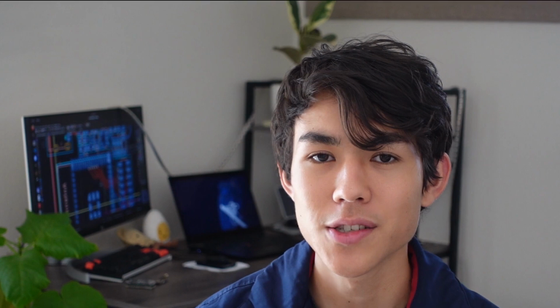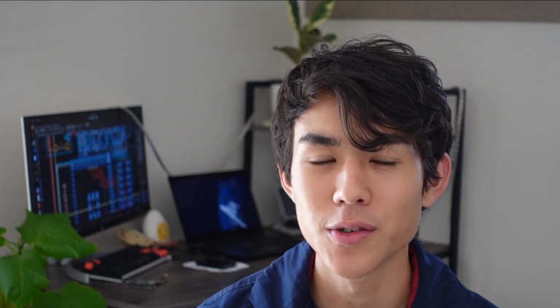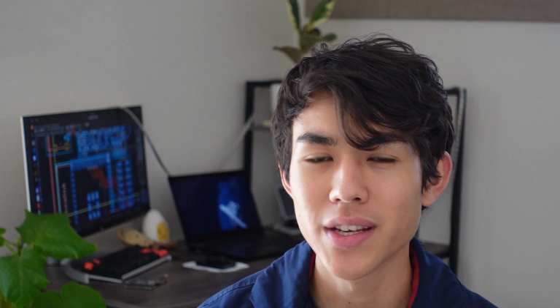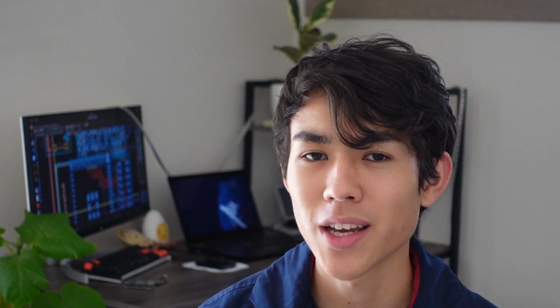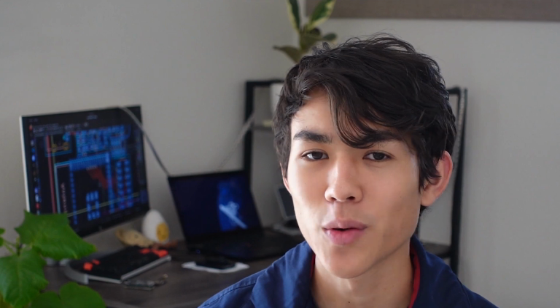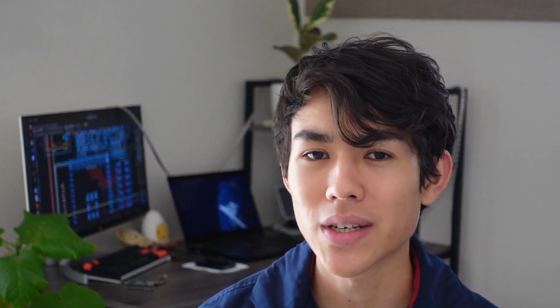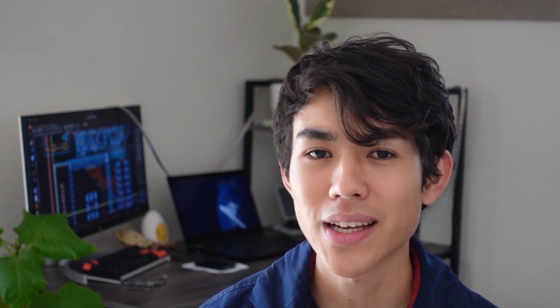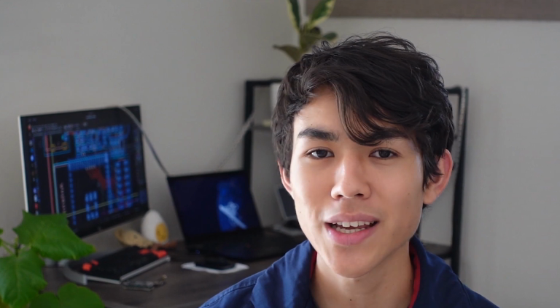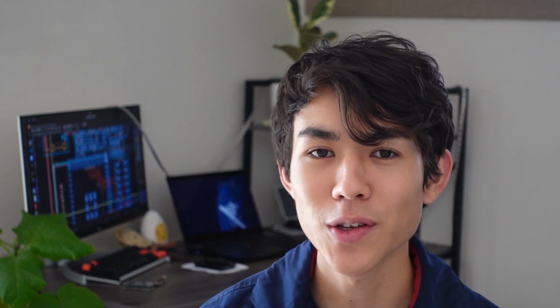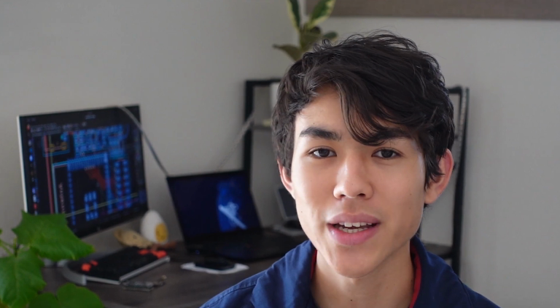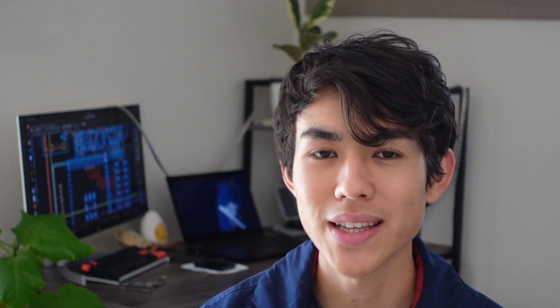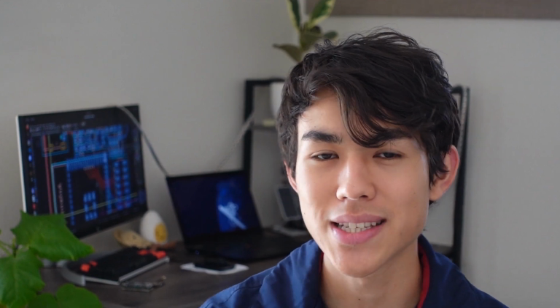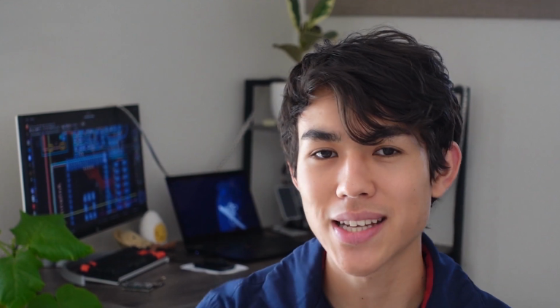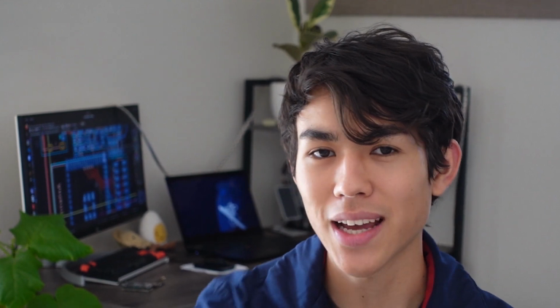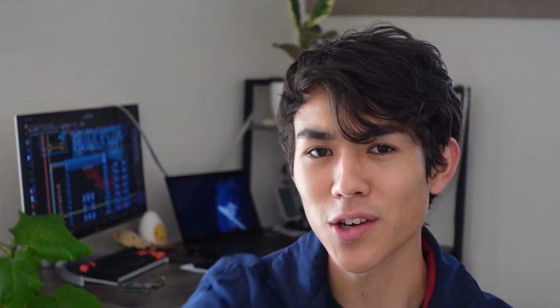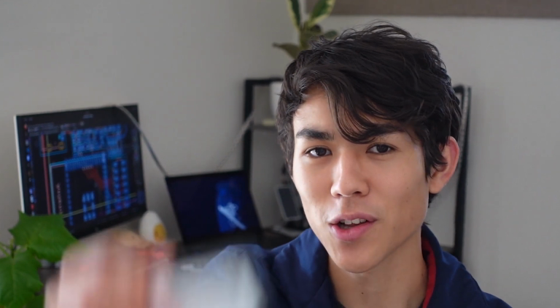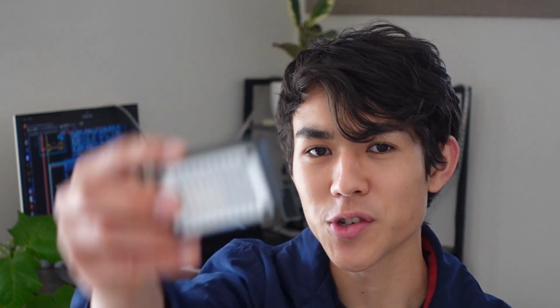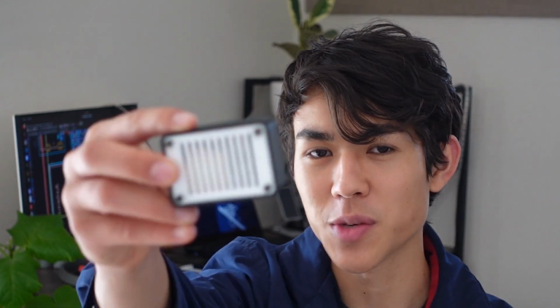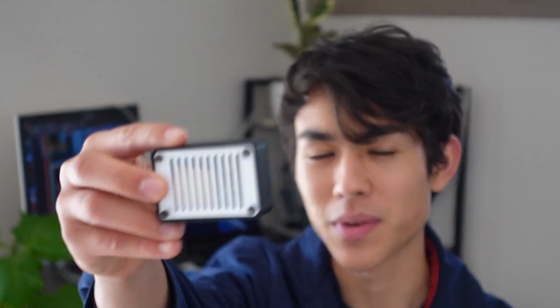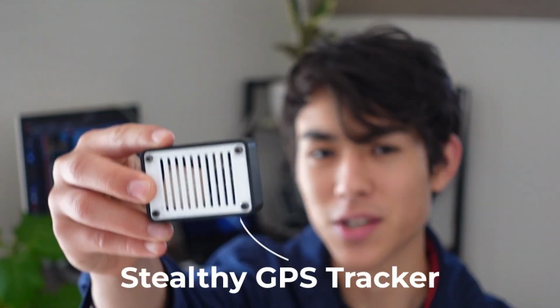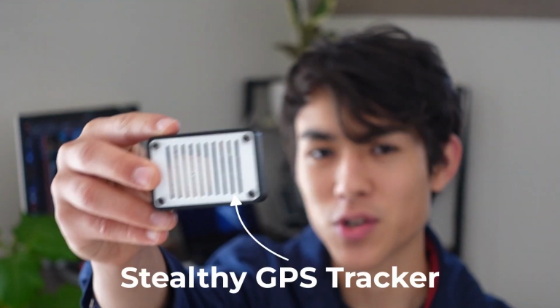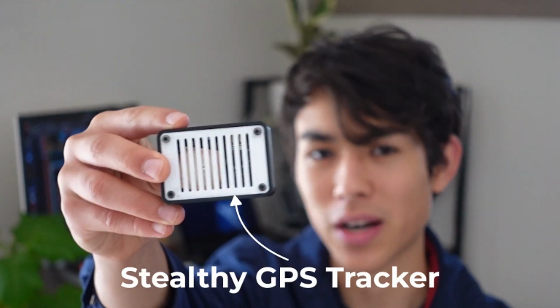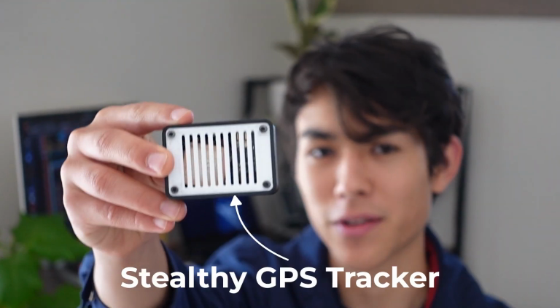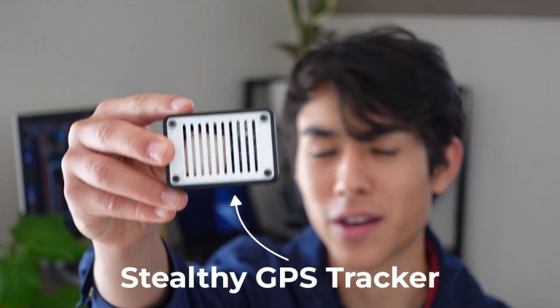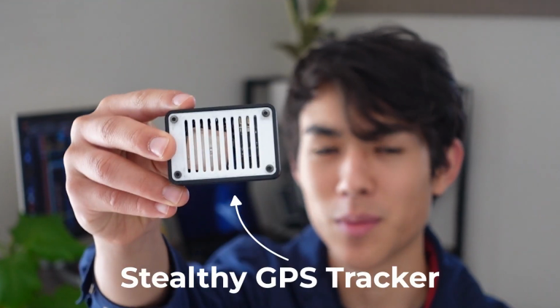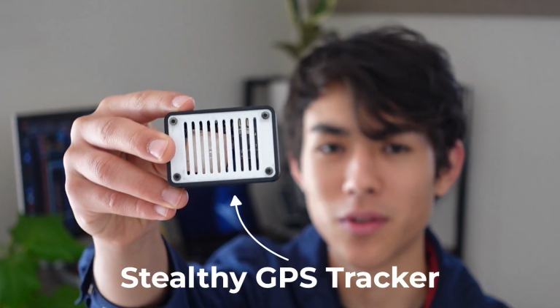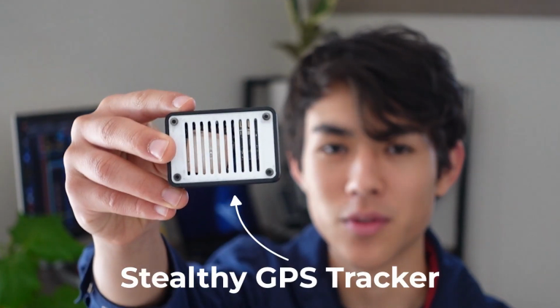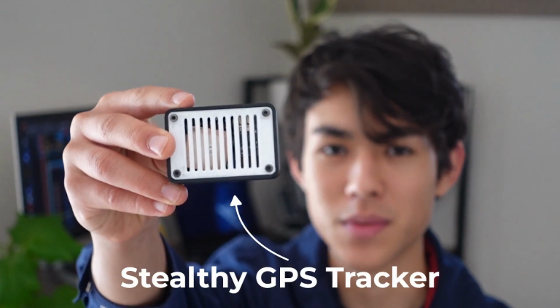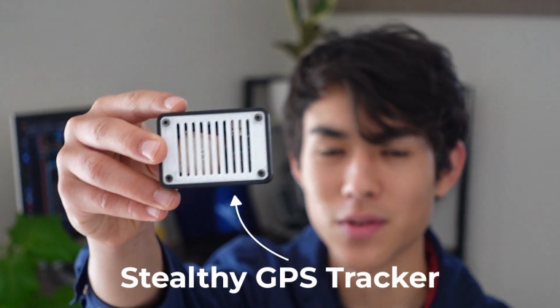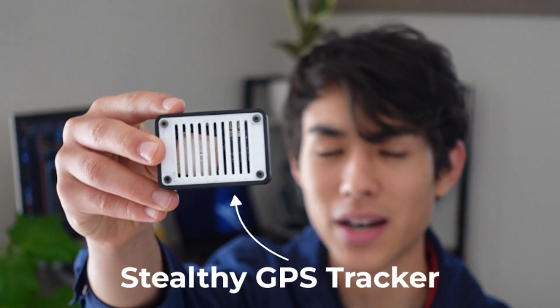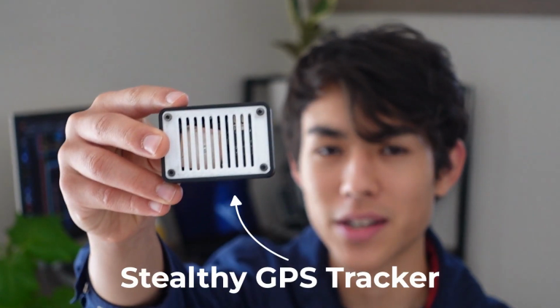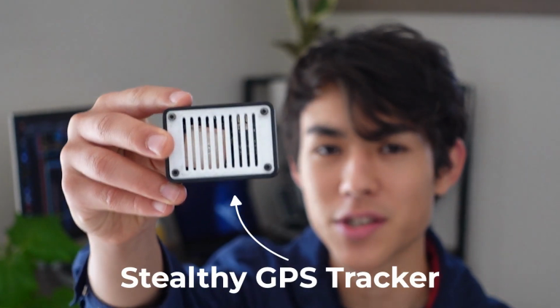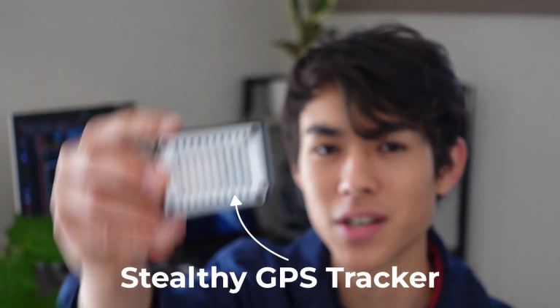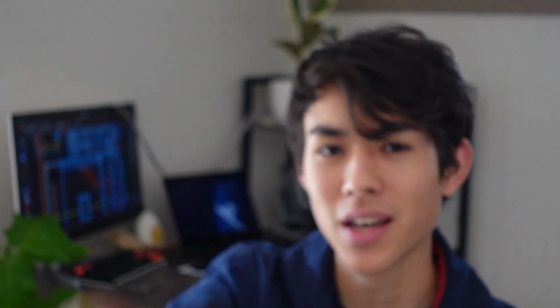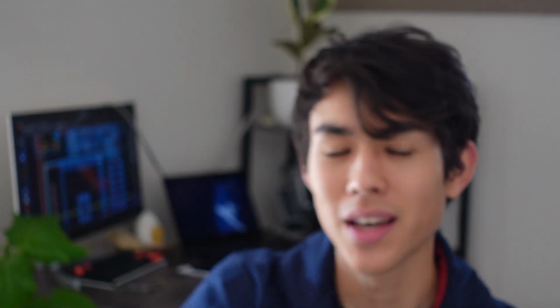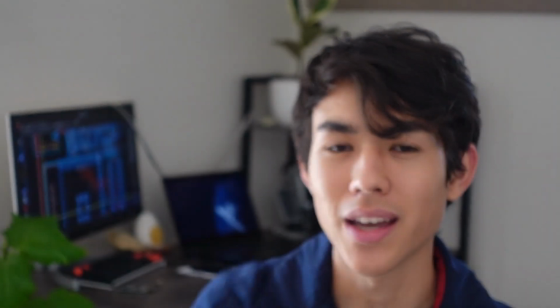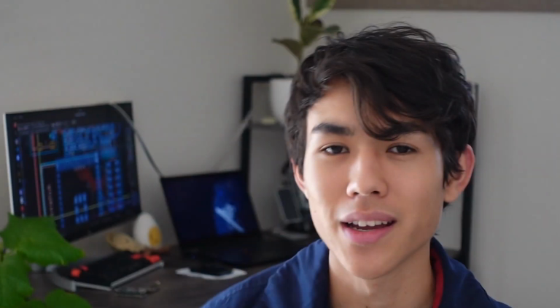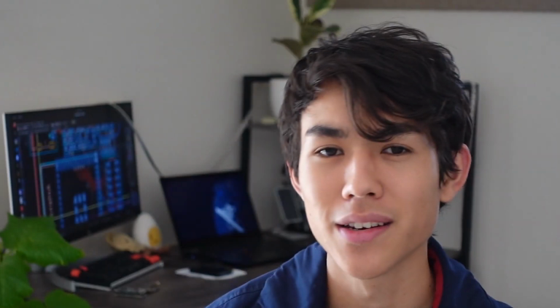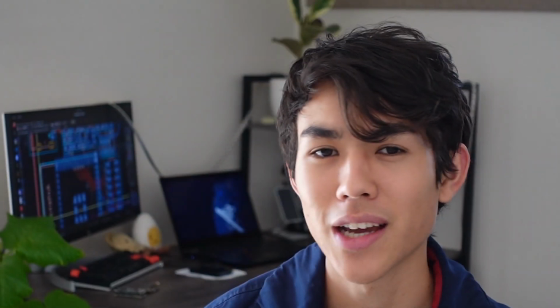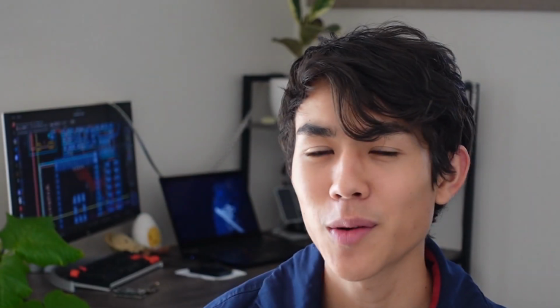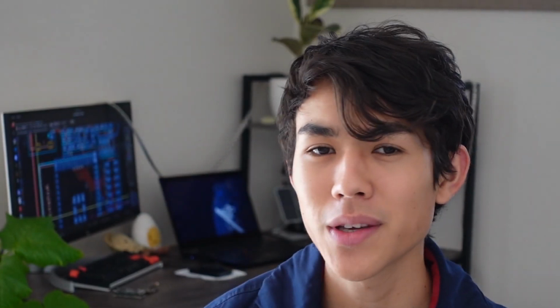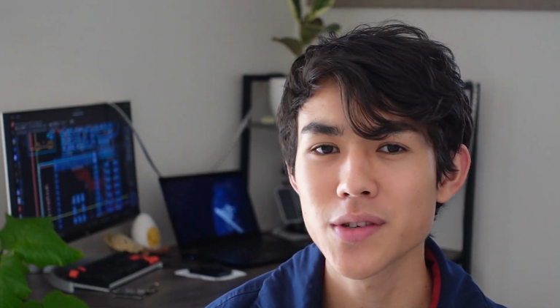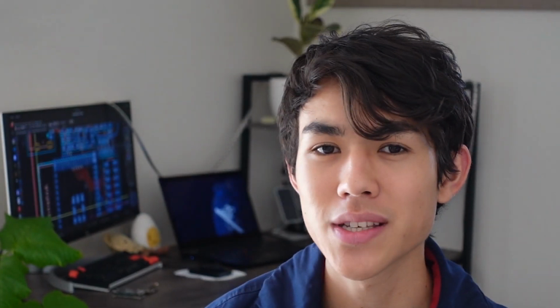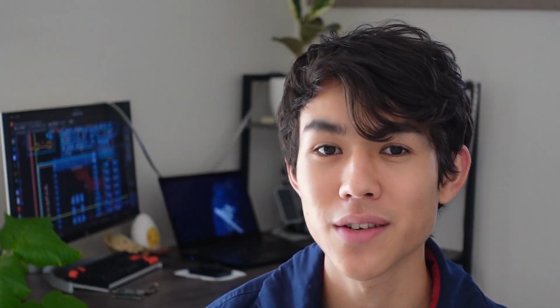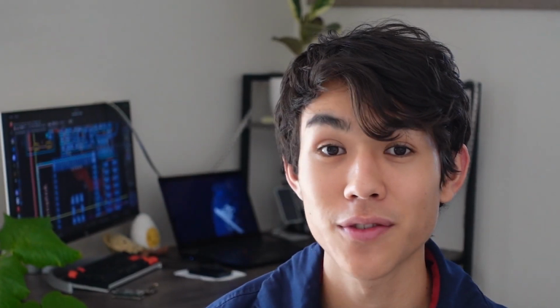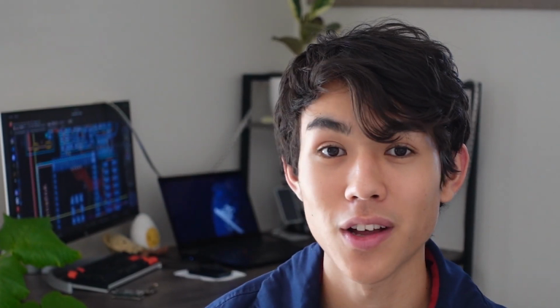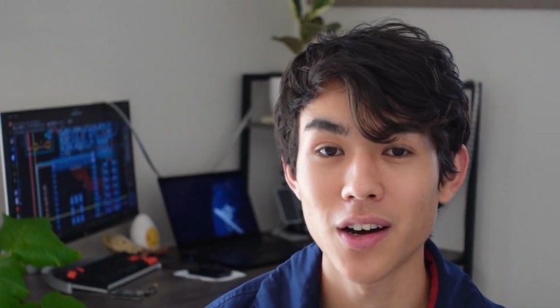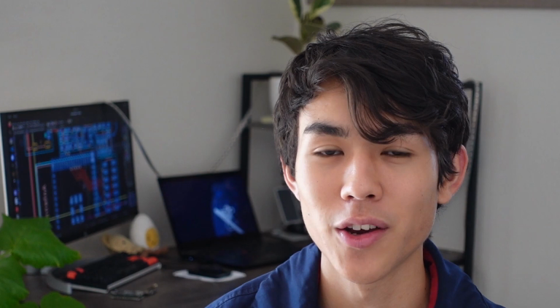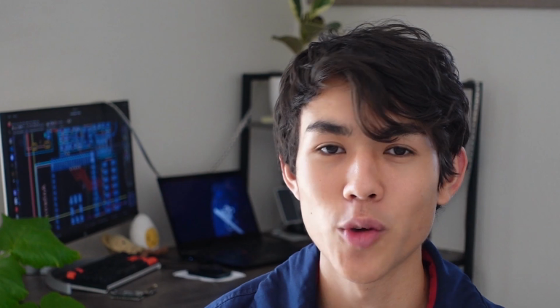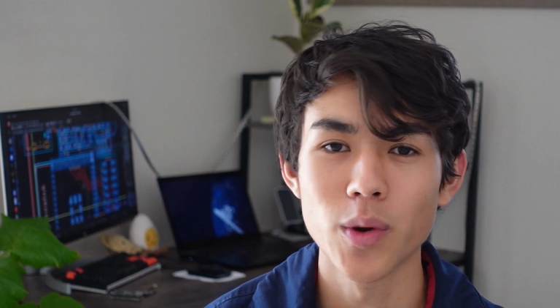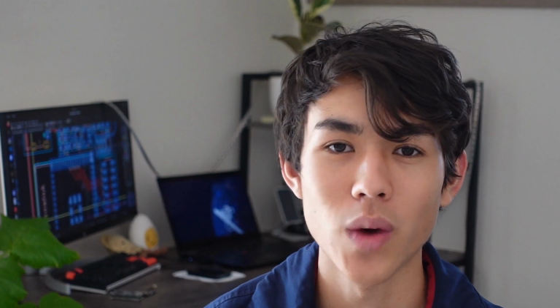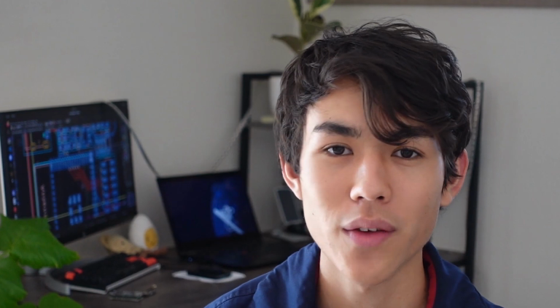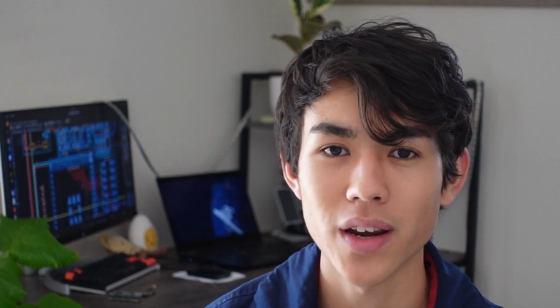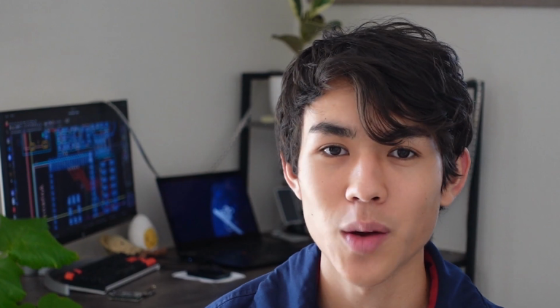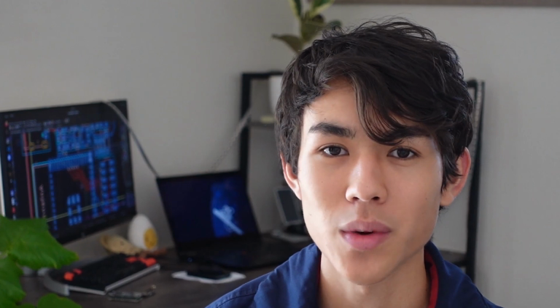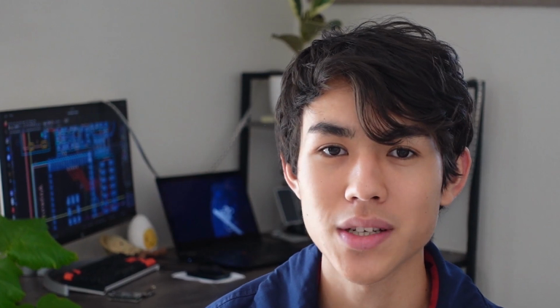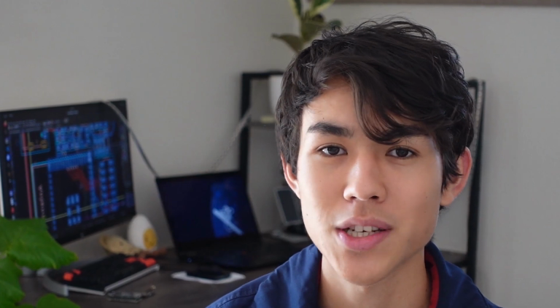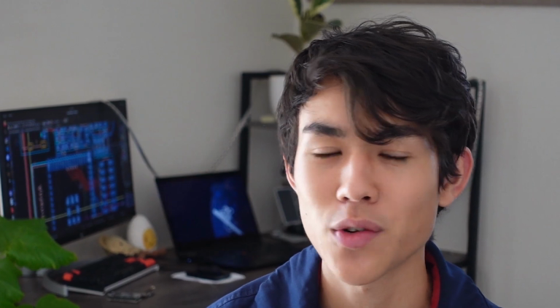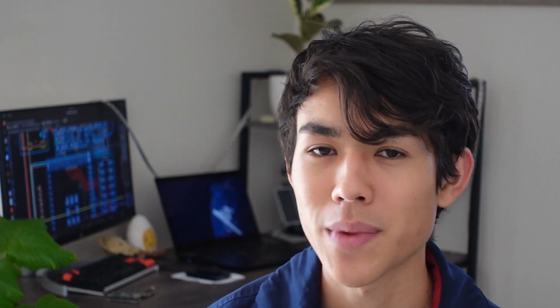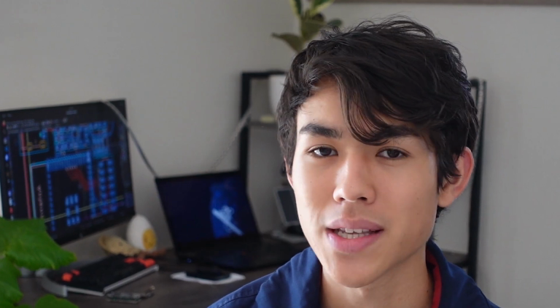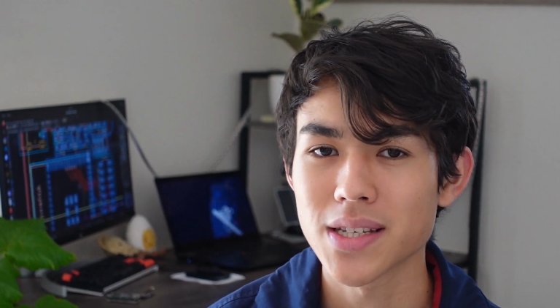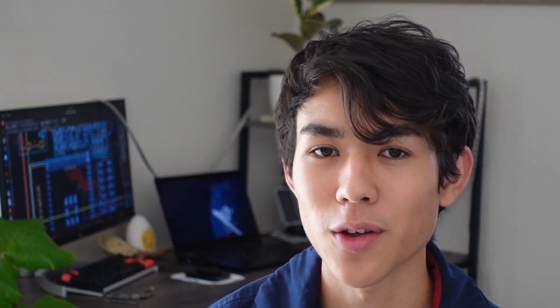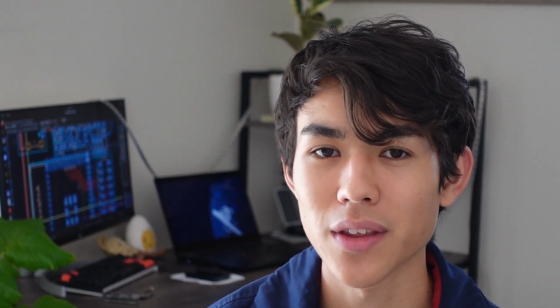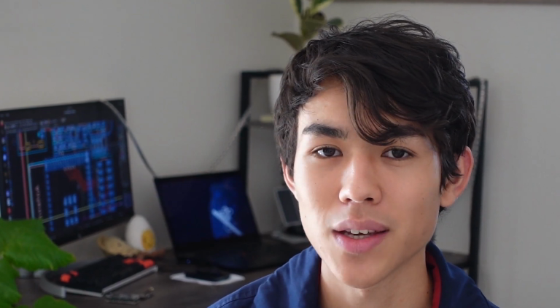Today we're taking a look at this $10 GPS tracker that I built from scratch, and how it uses a flaw in open wifi networks to remain stealthy.